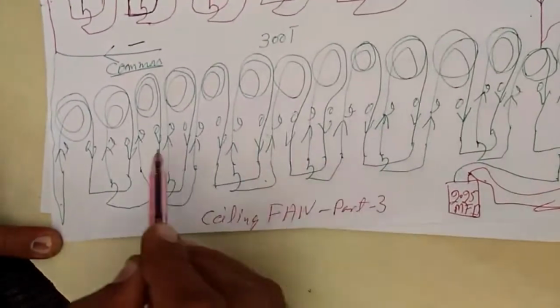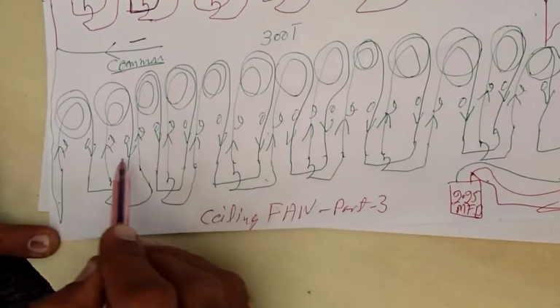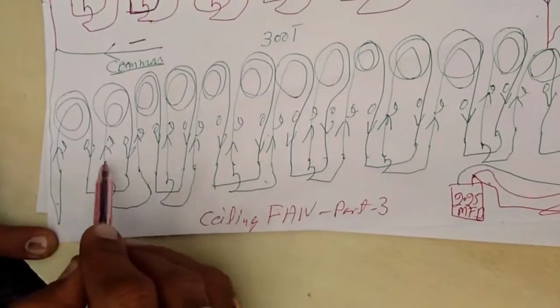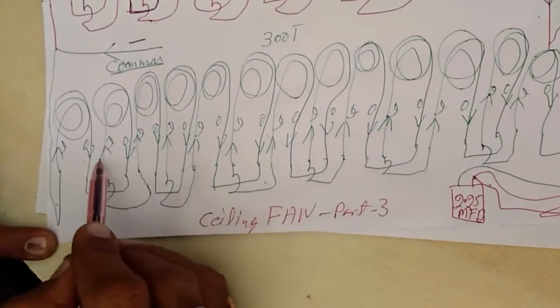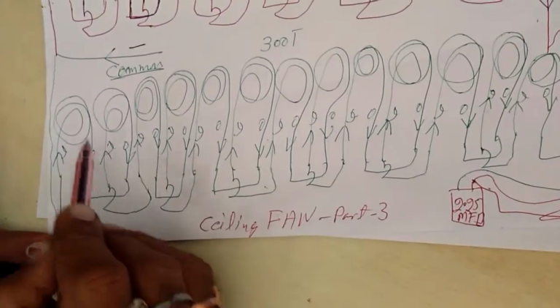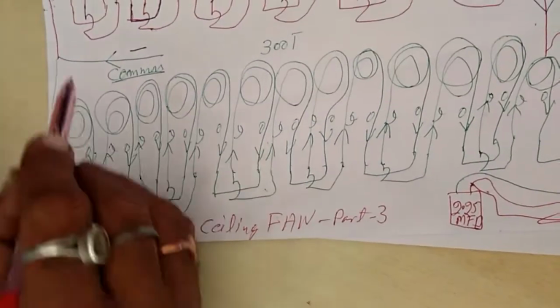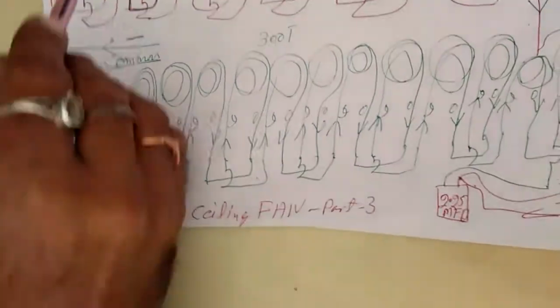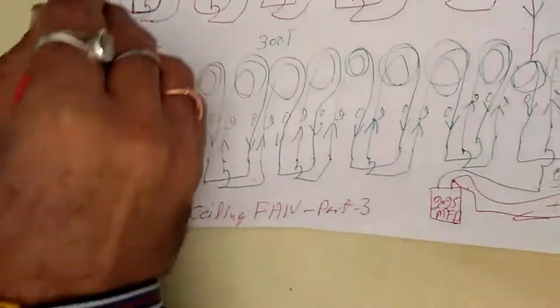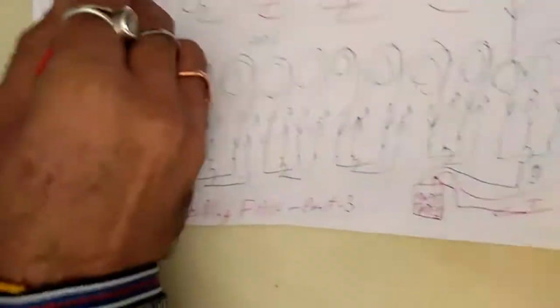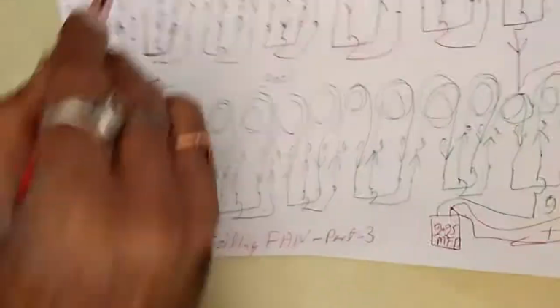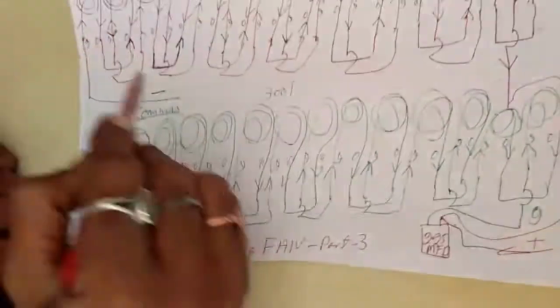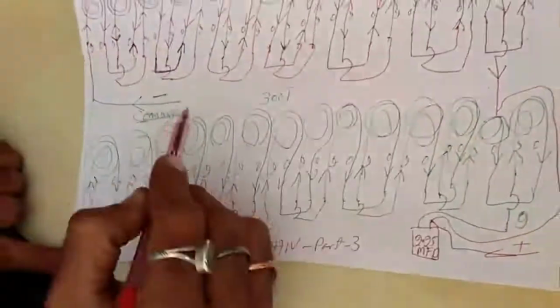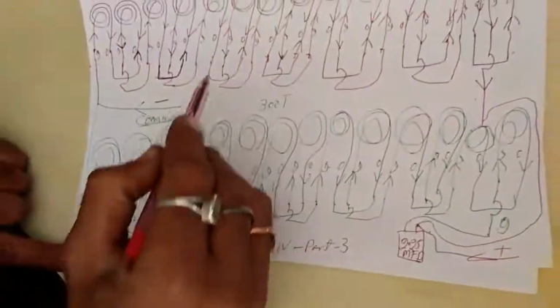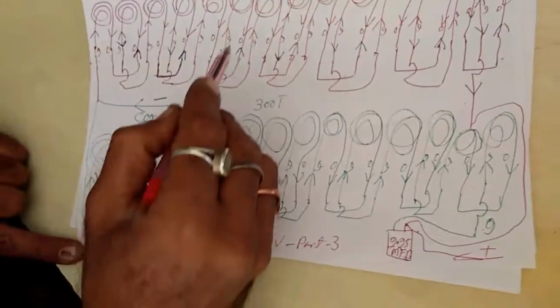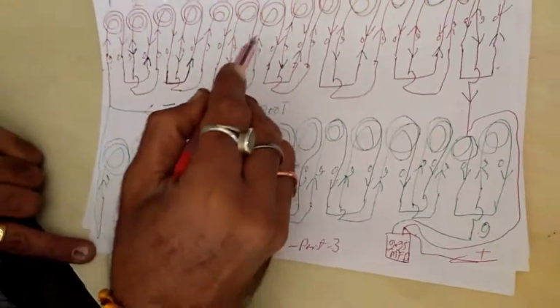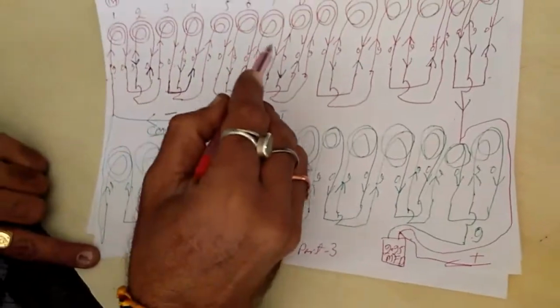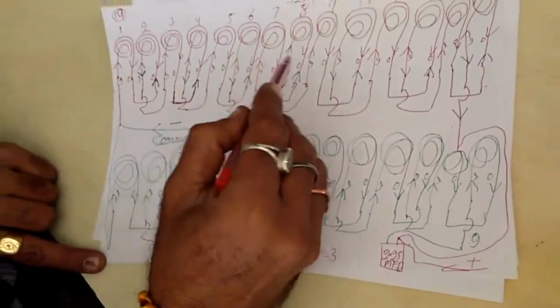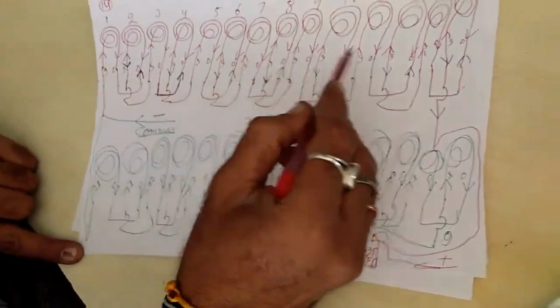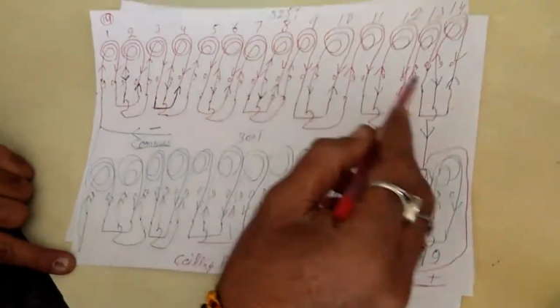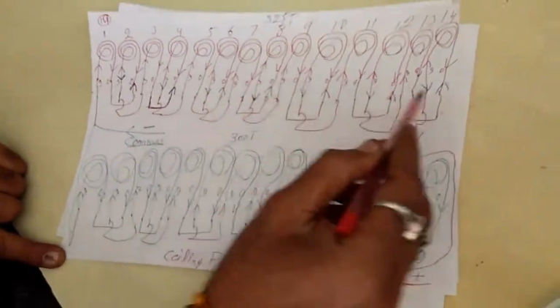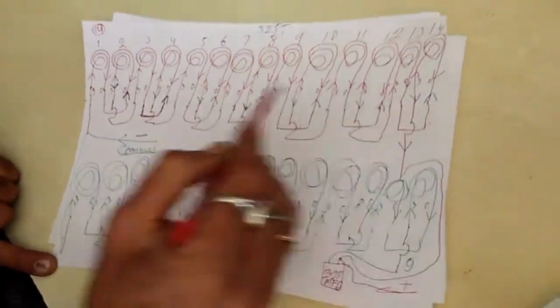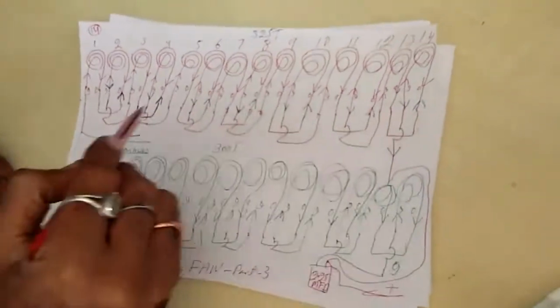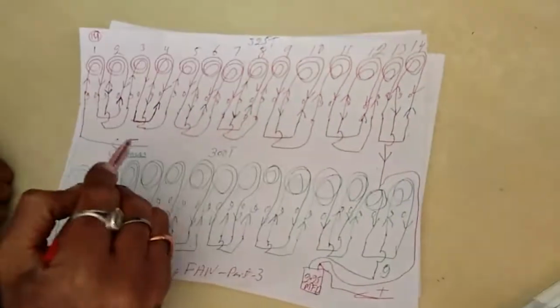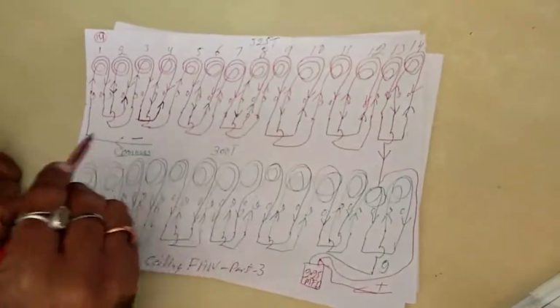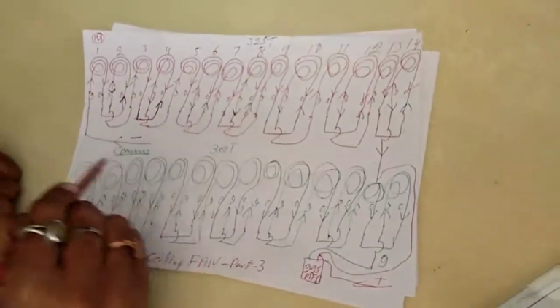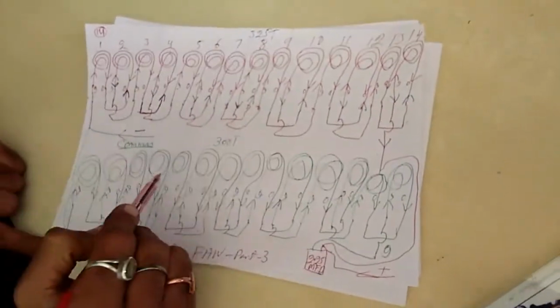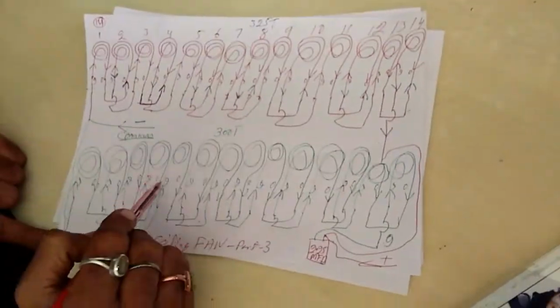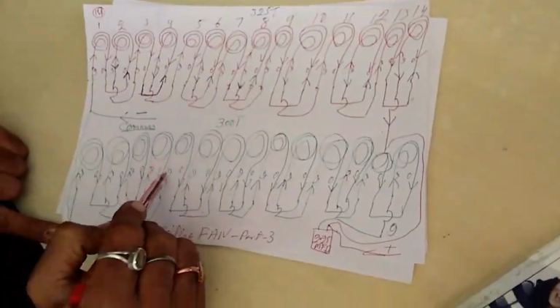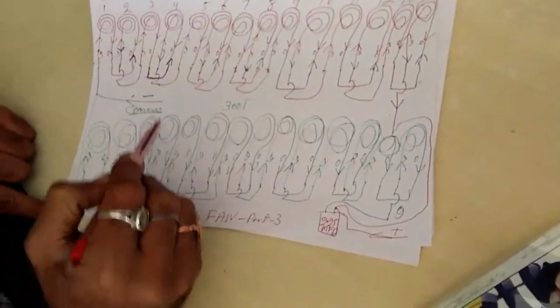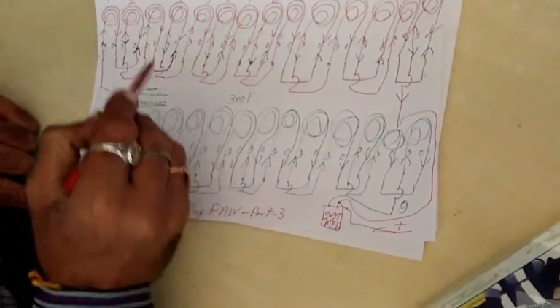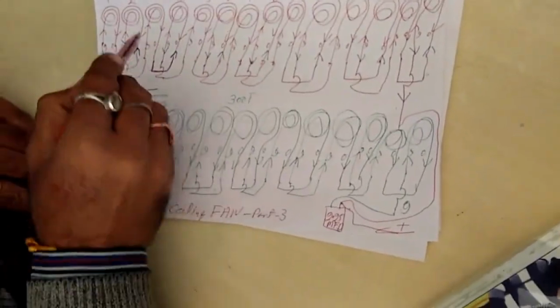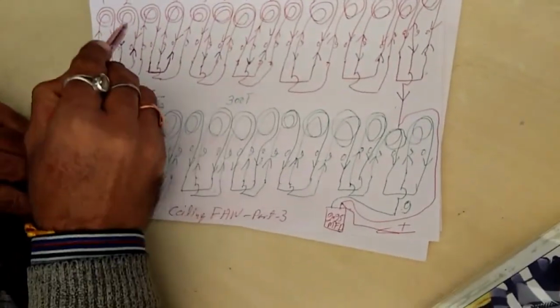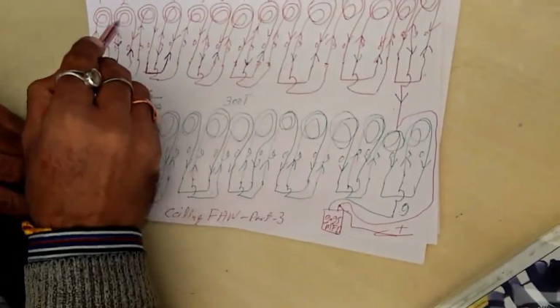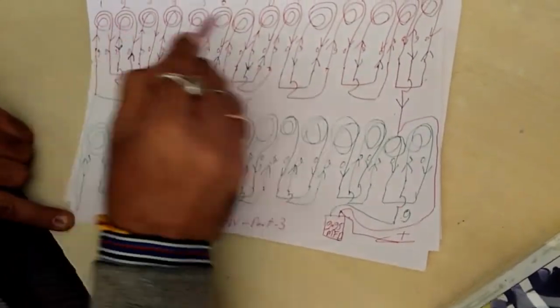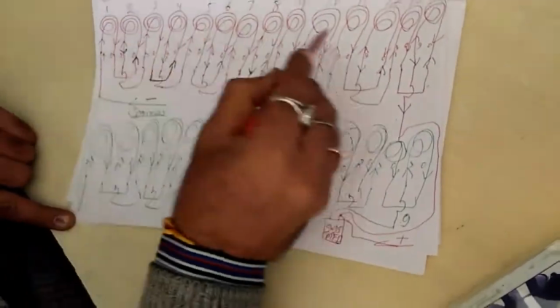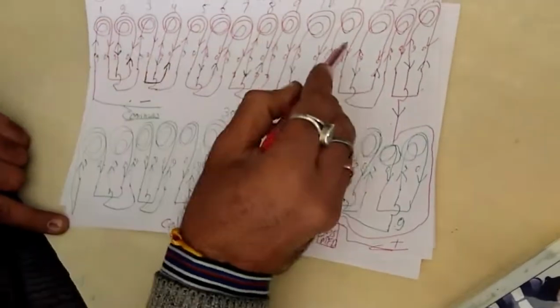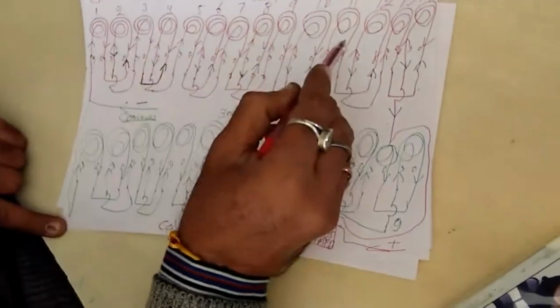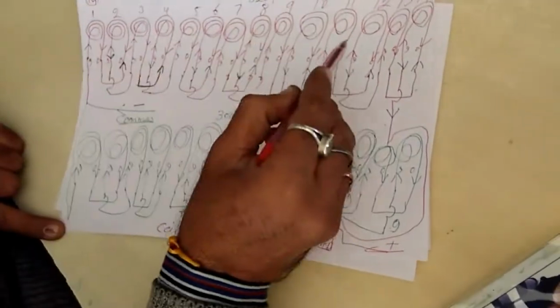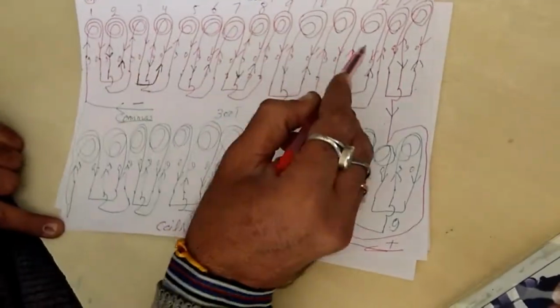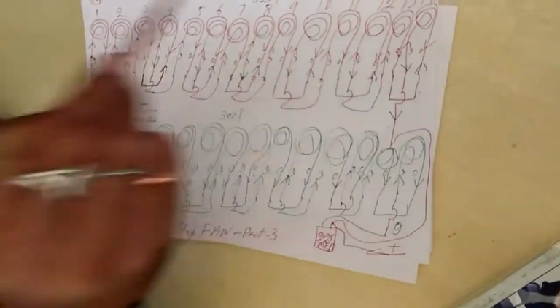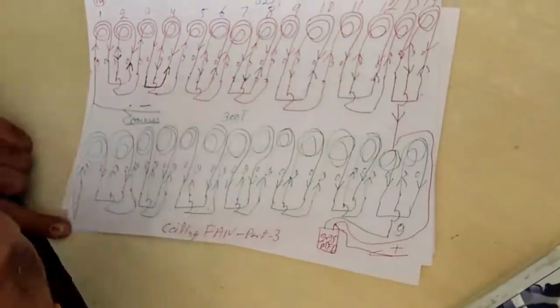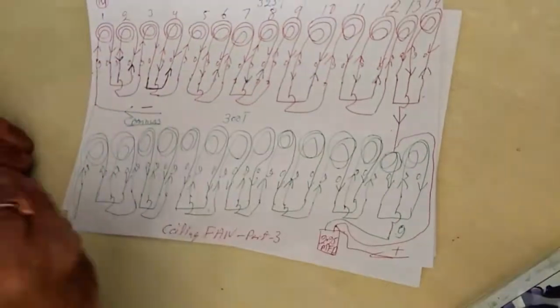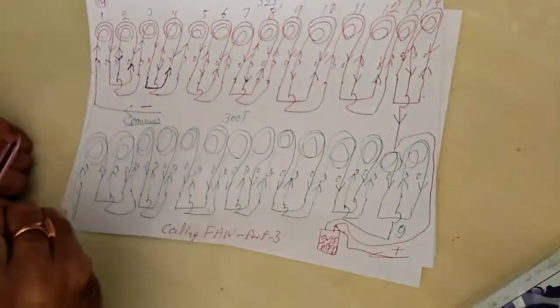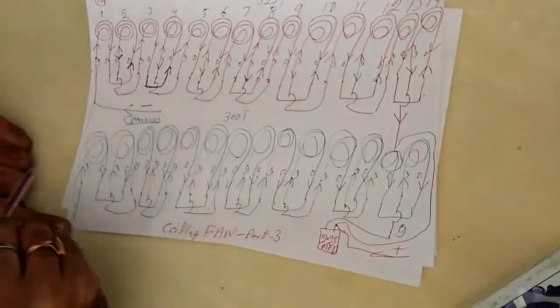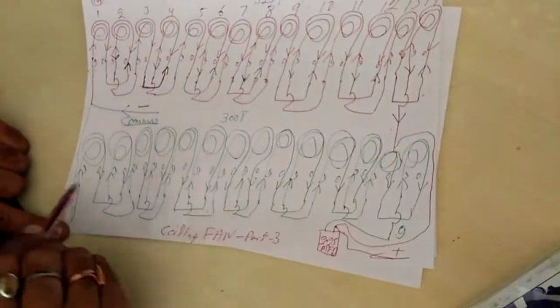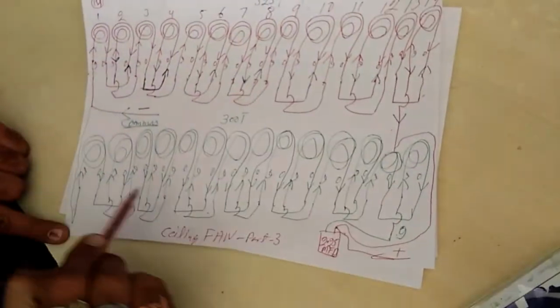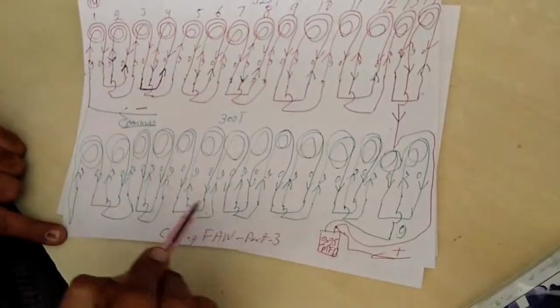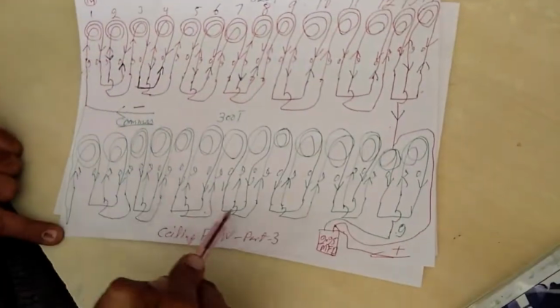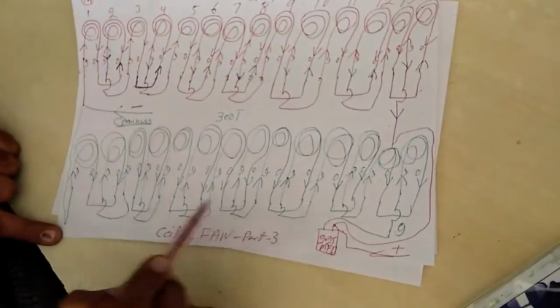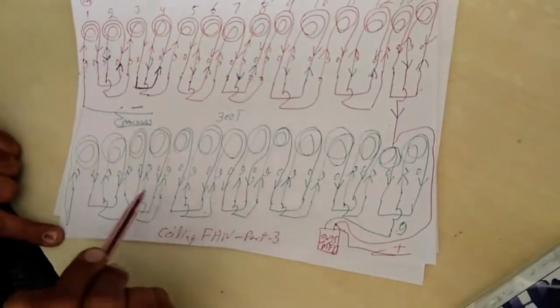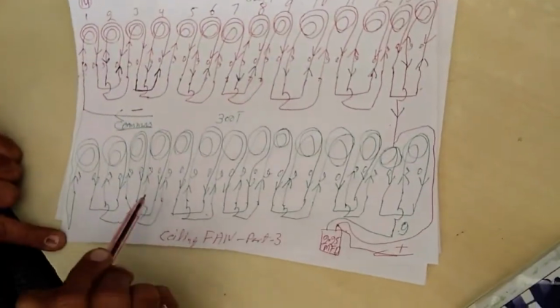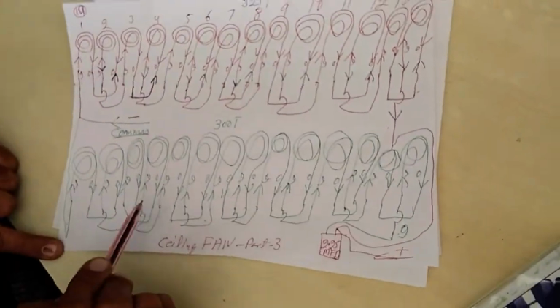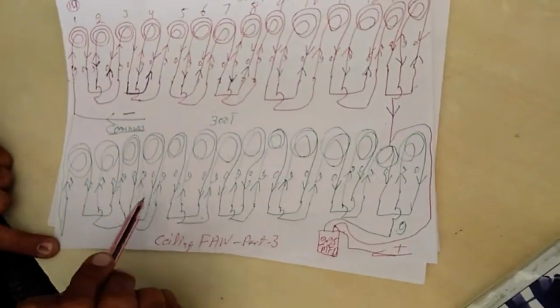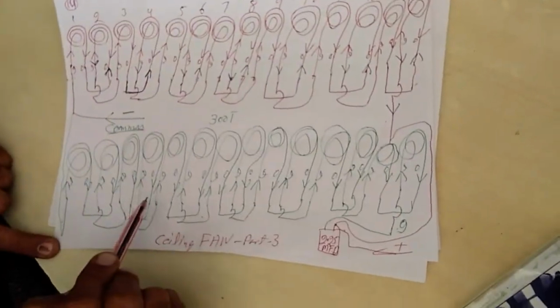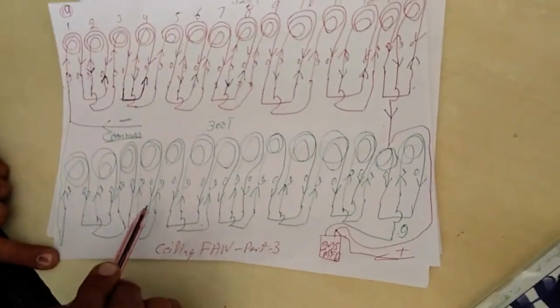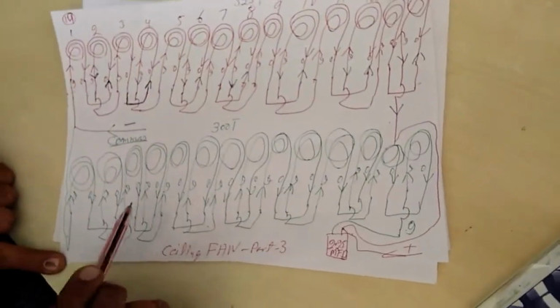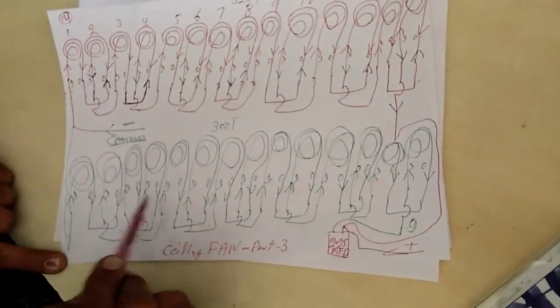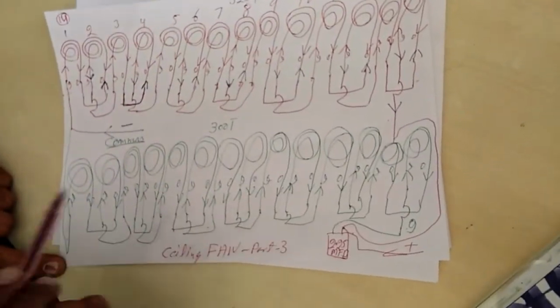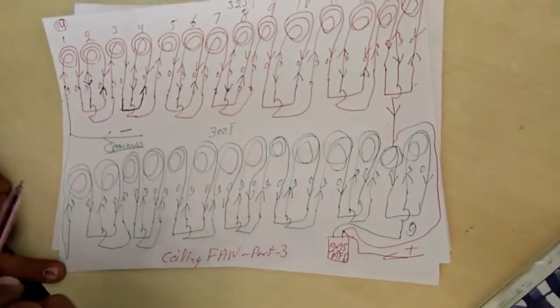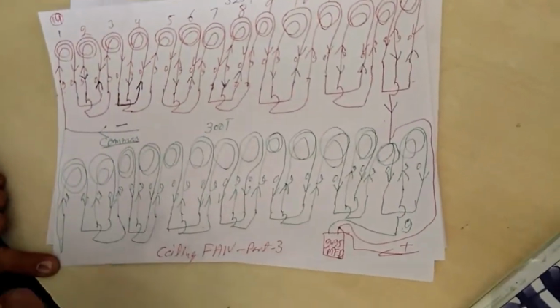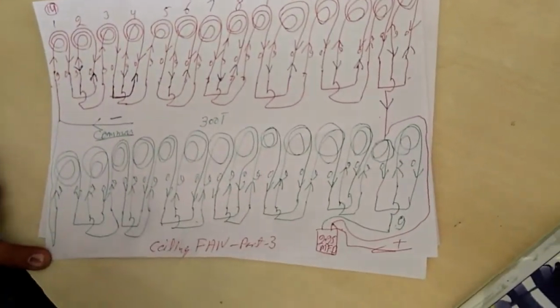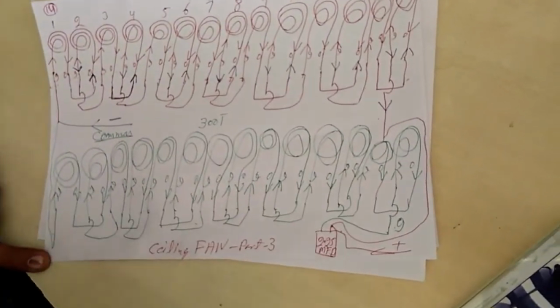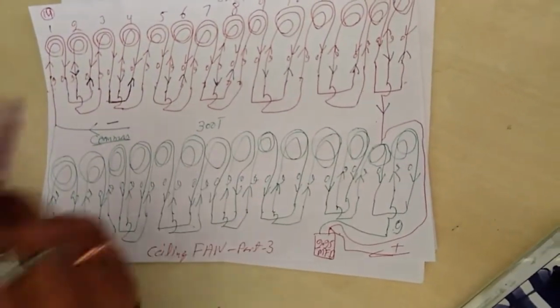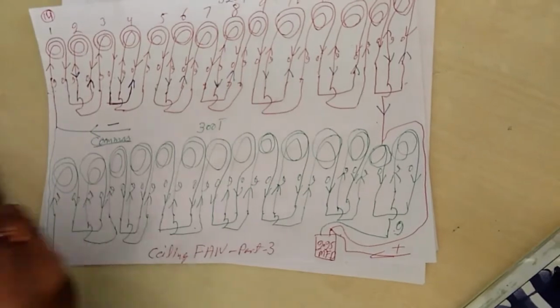Yes sir. So, this means that the magnetic flux loss is less and the speed is less and less.